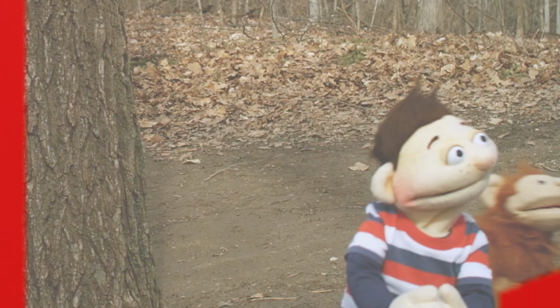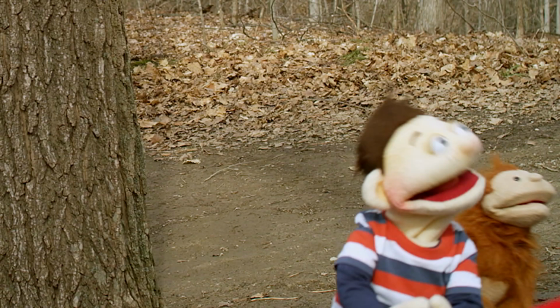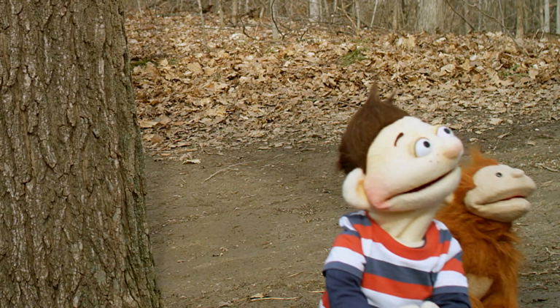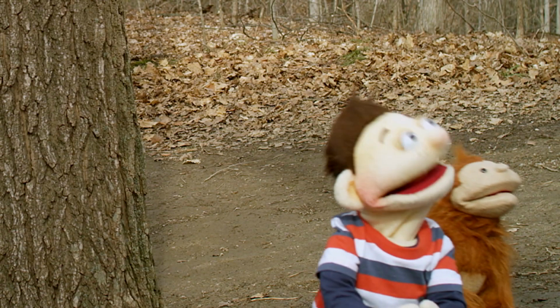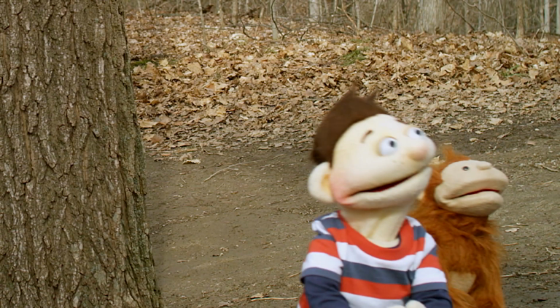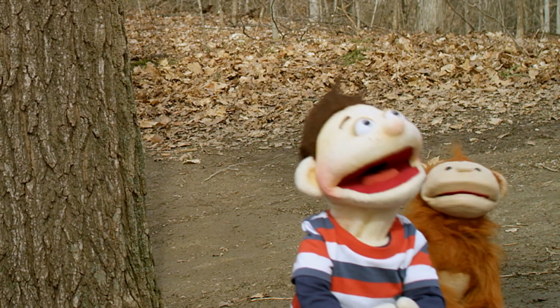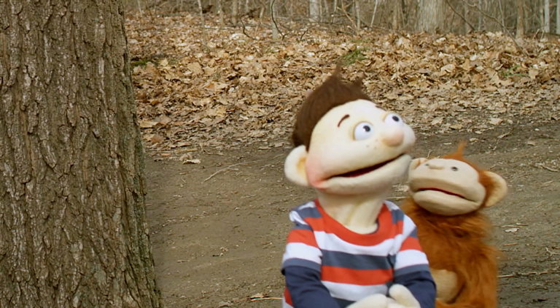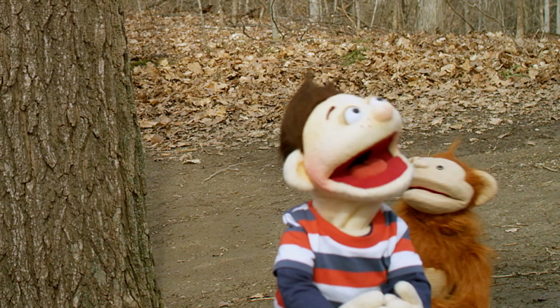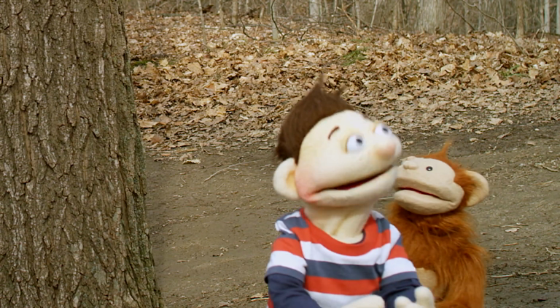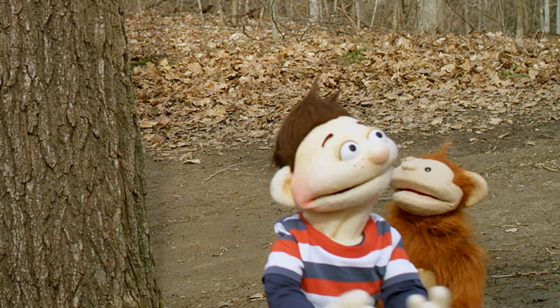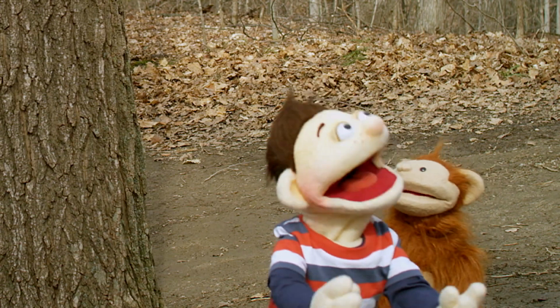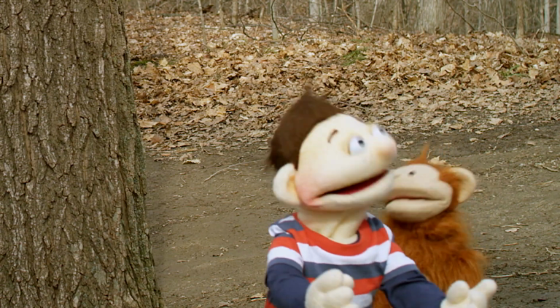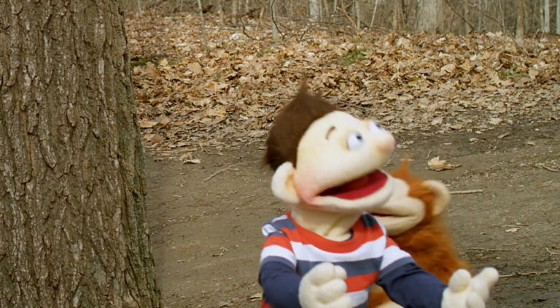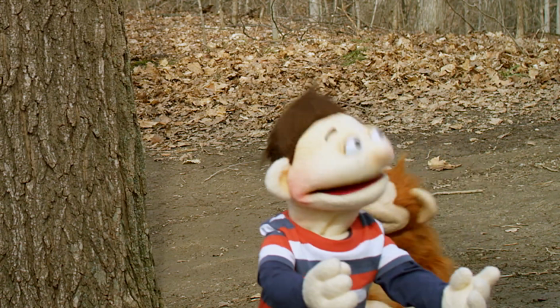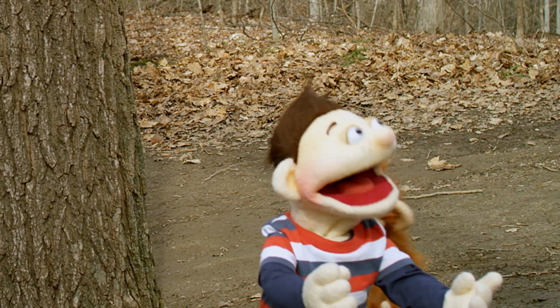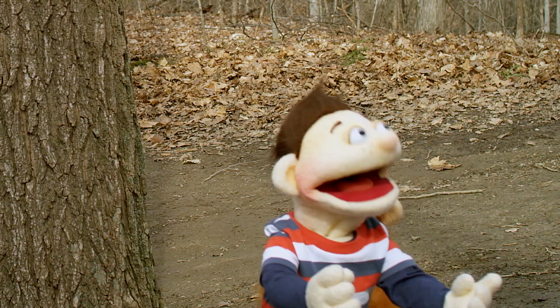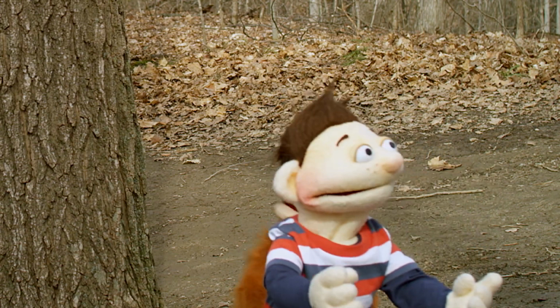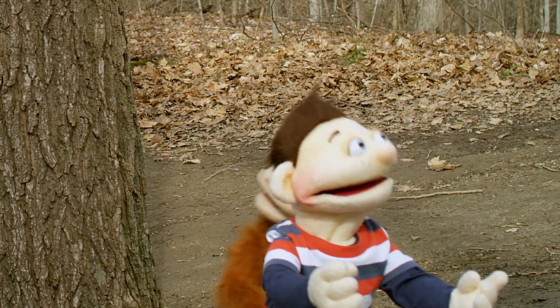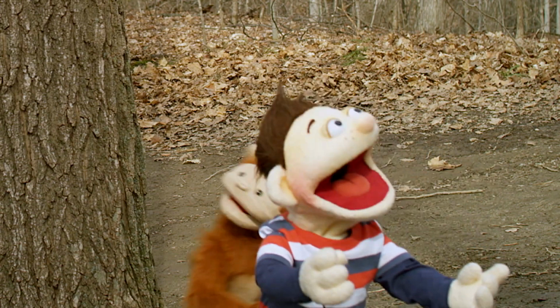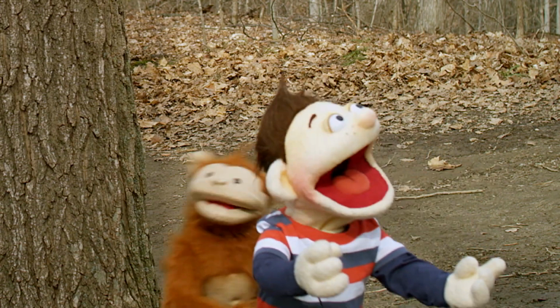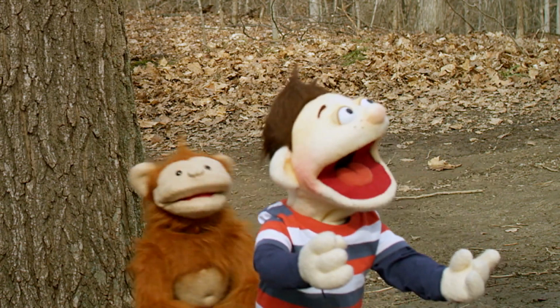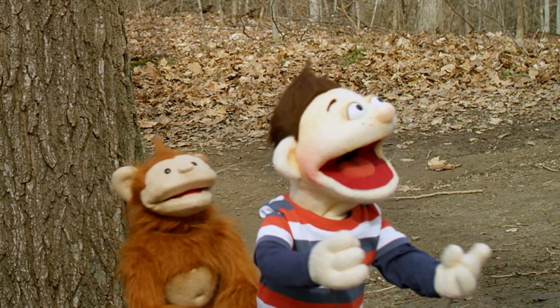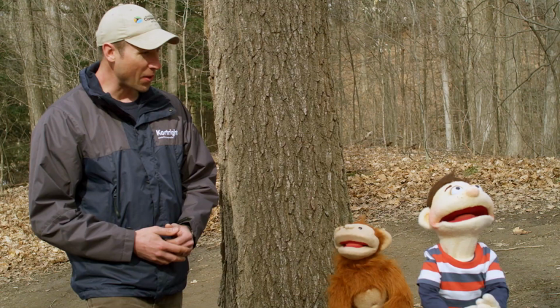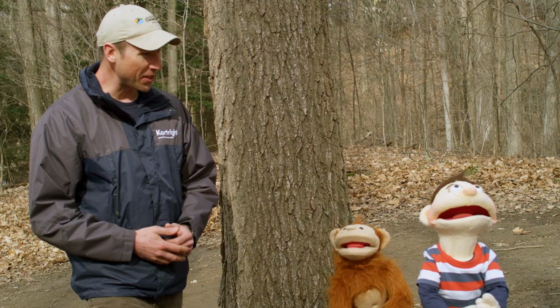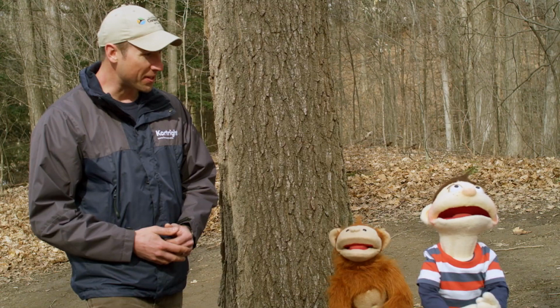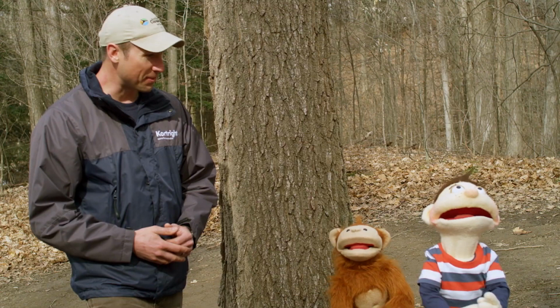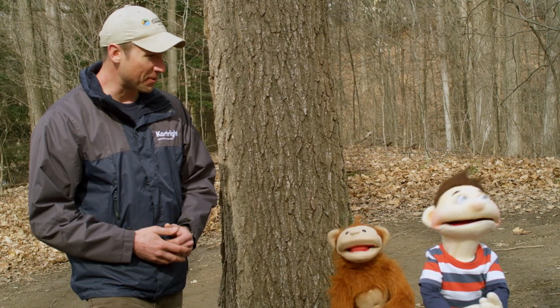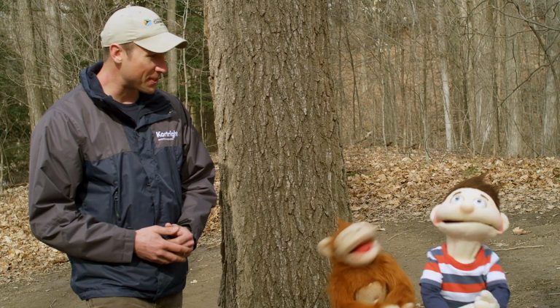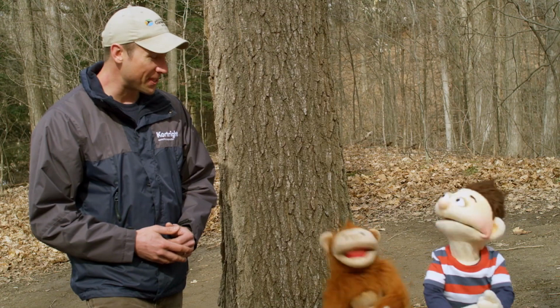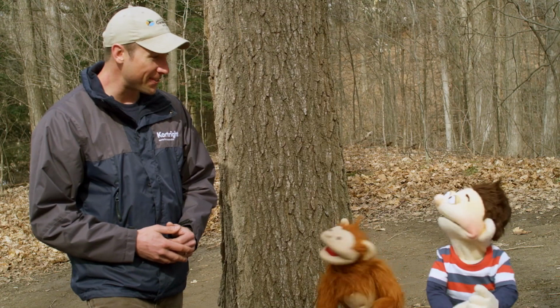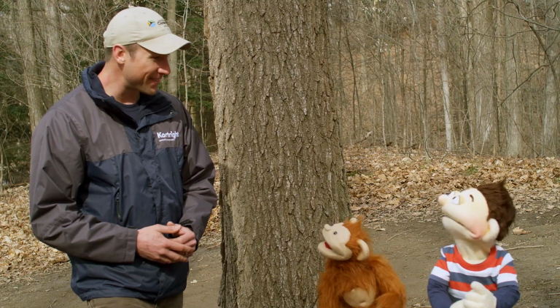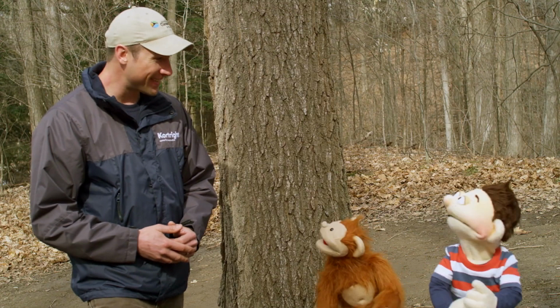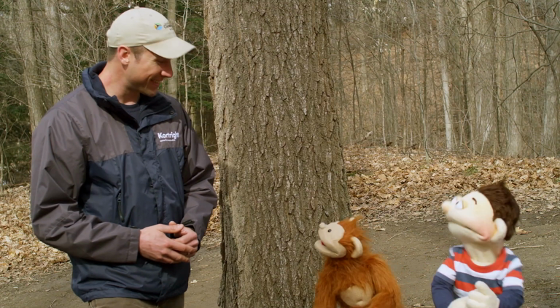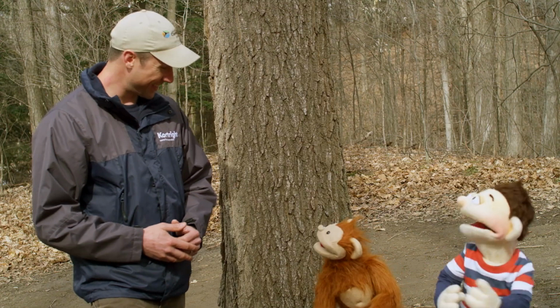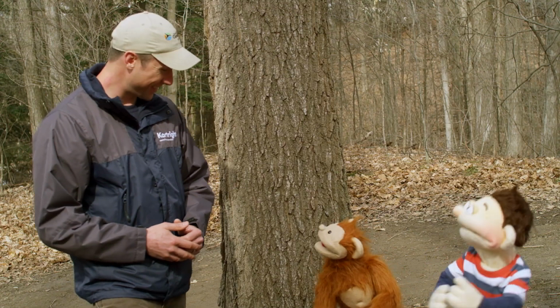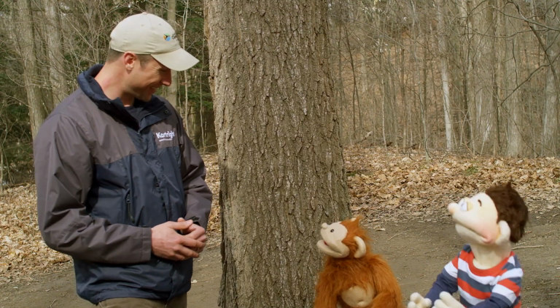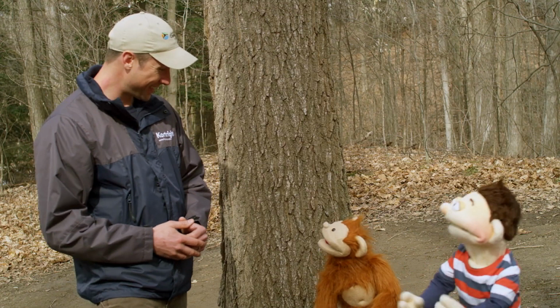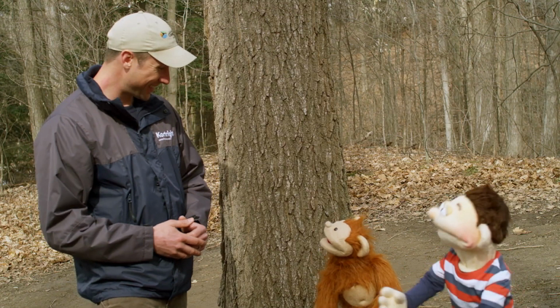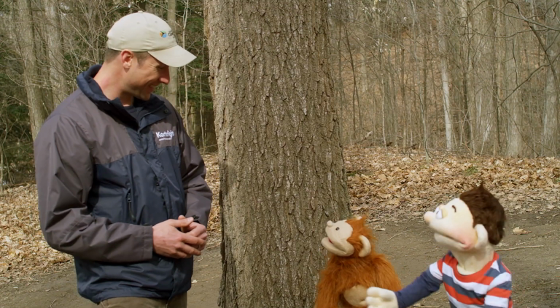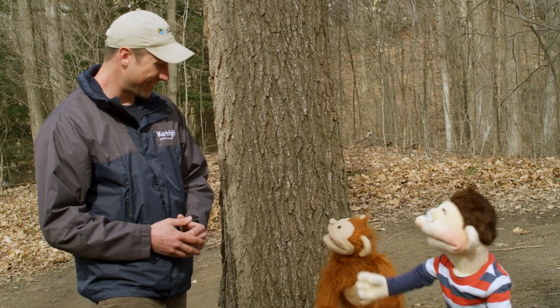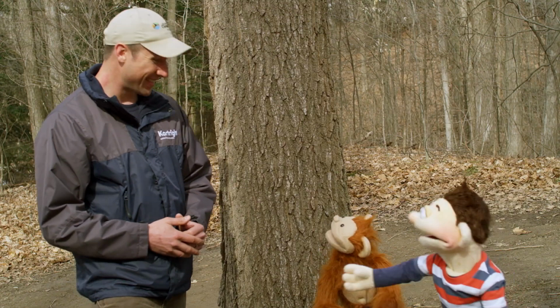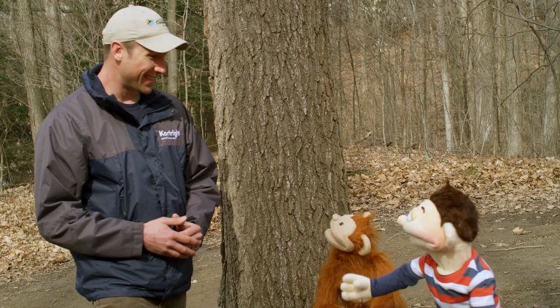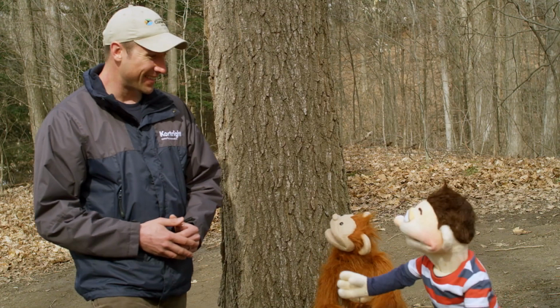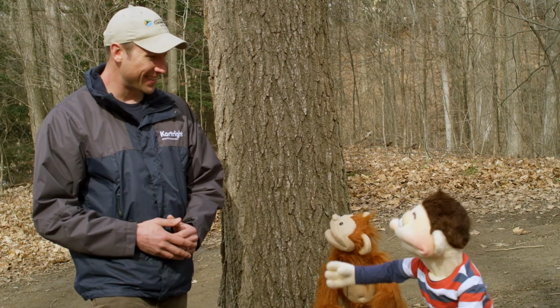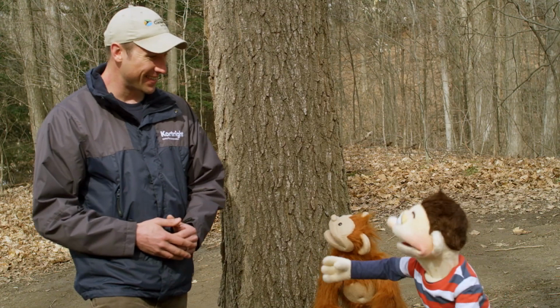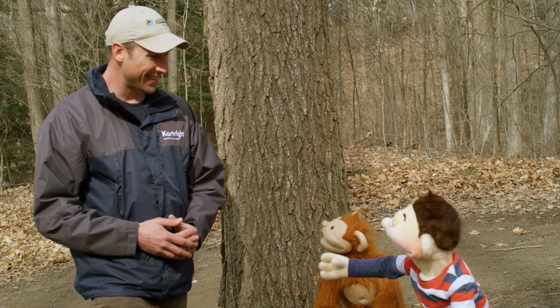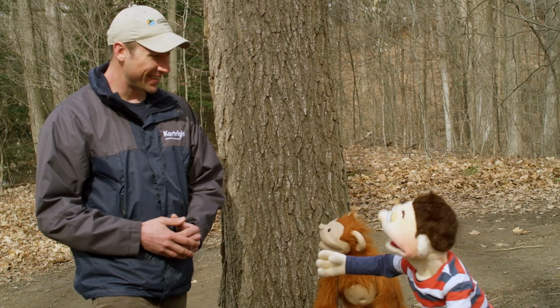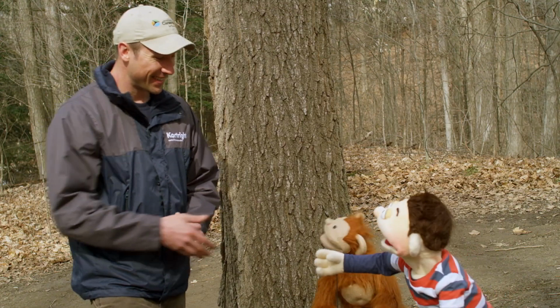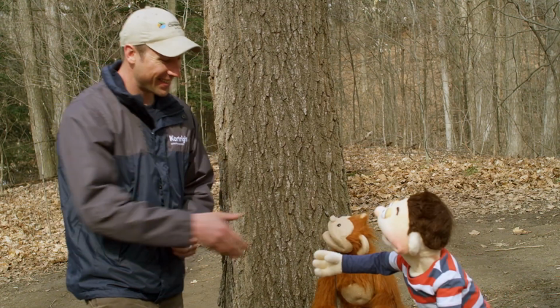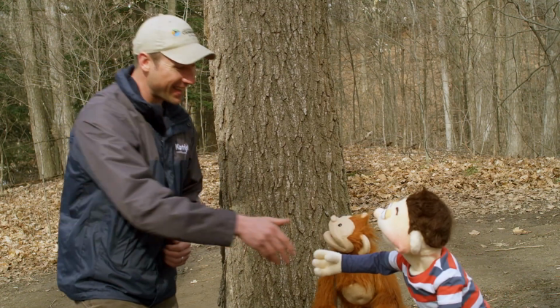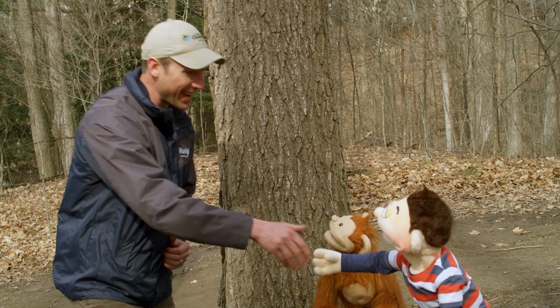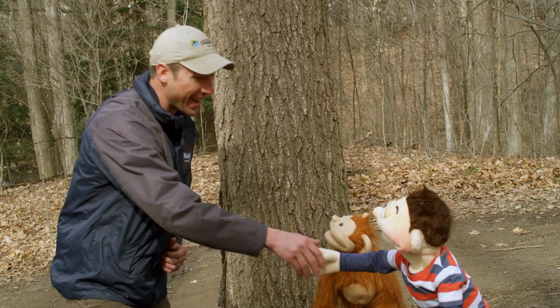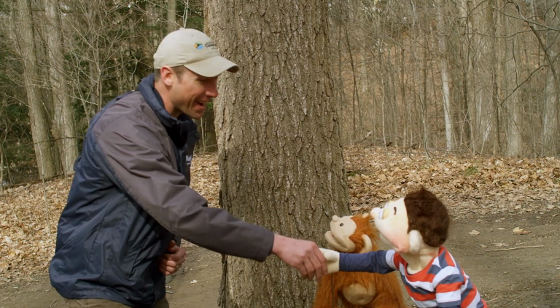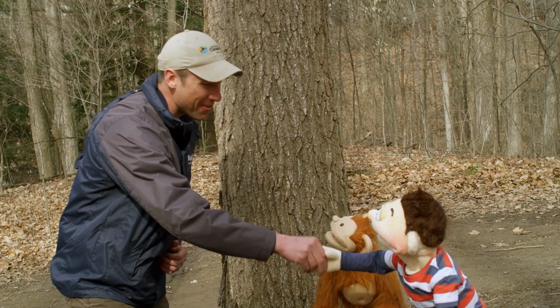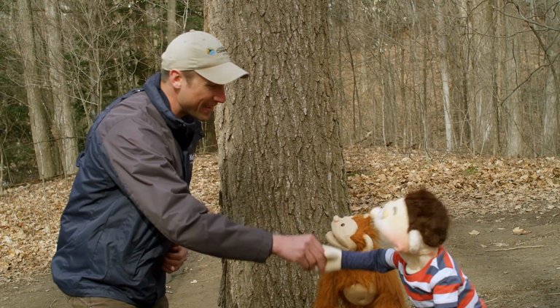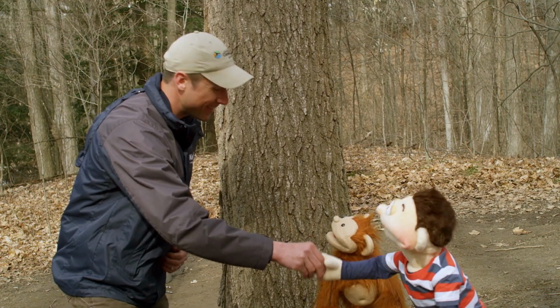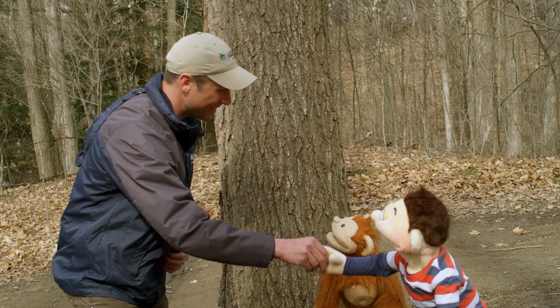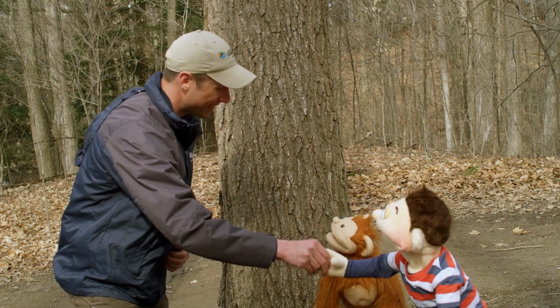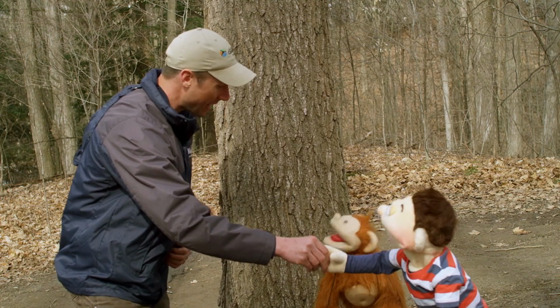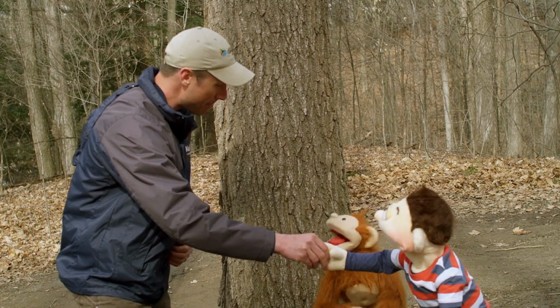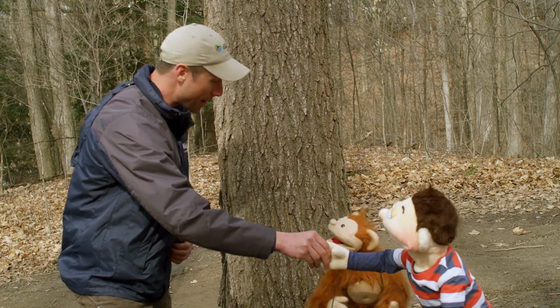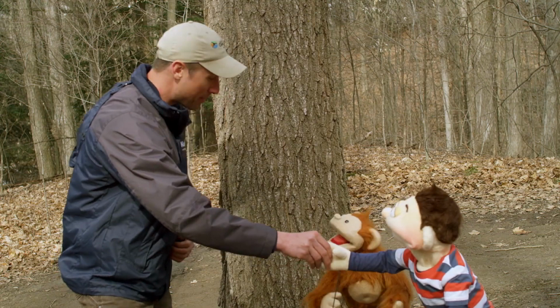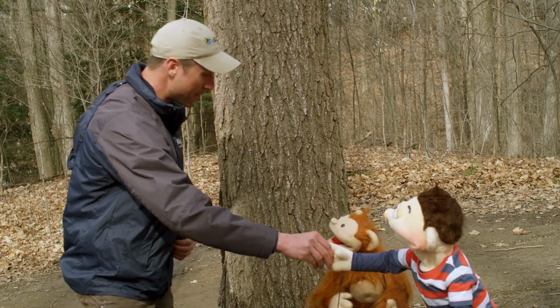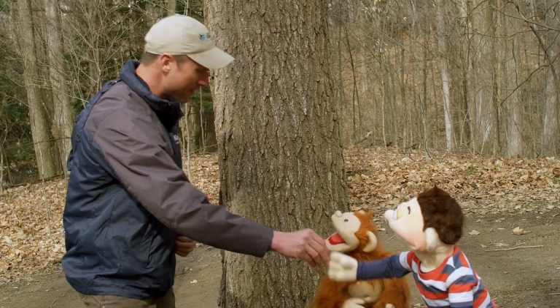Look at all the beautiful trees. Welcome, you two. Hey, hi, Adrian. How are you? Hi, Howie. Hi, Babu.